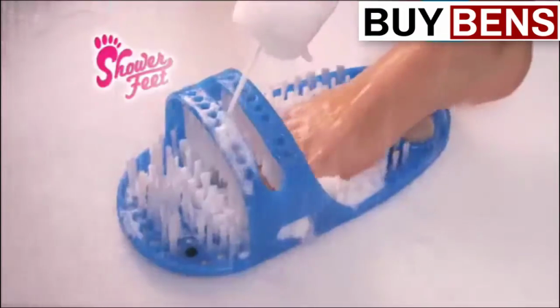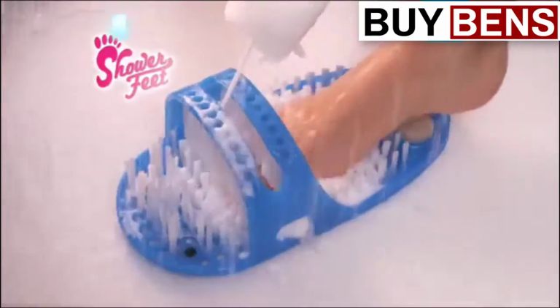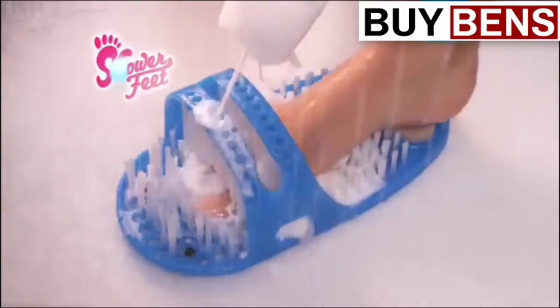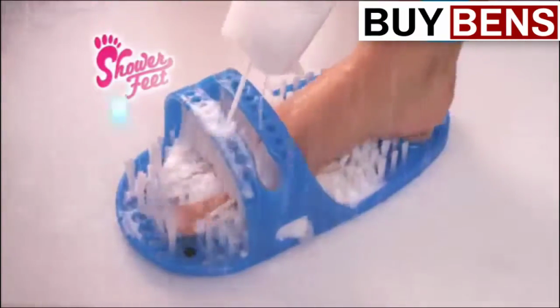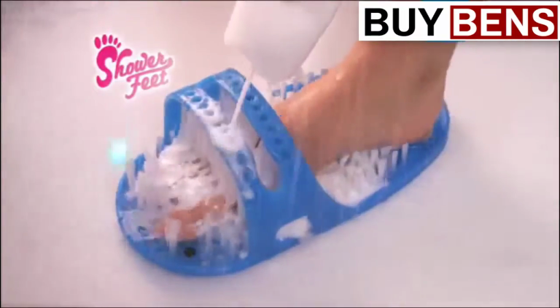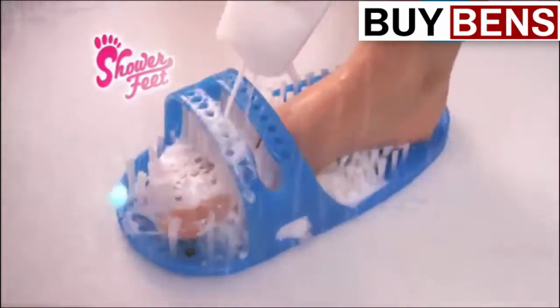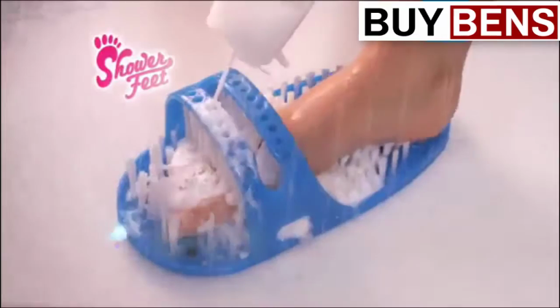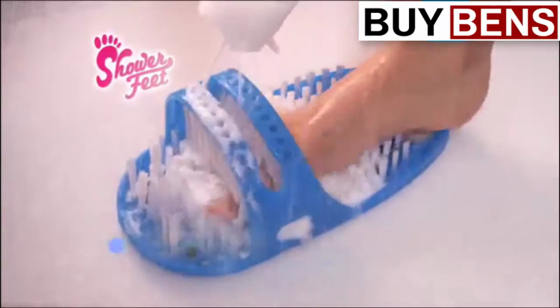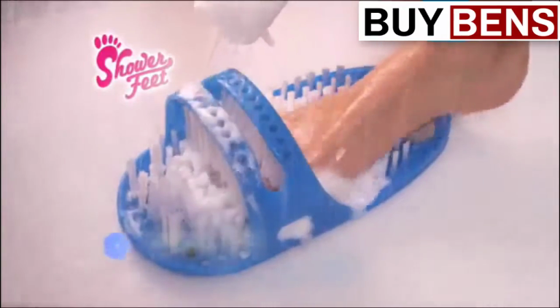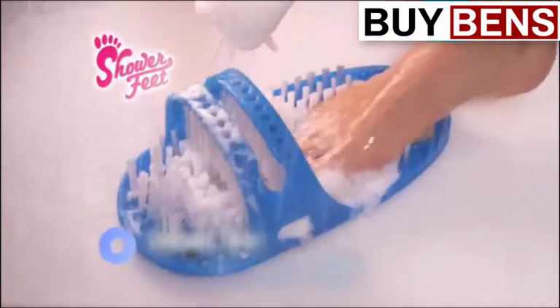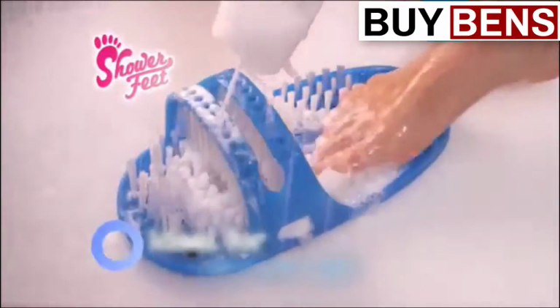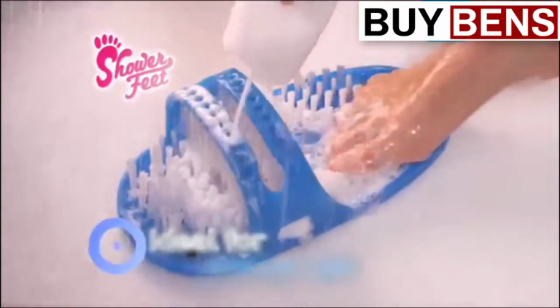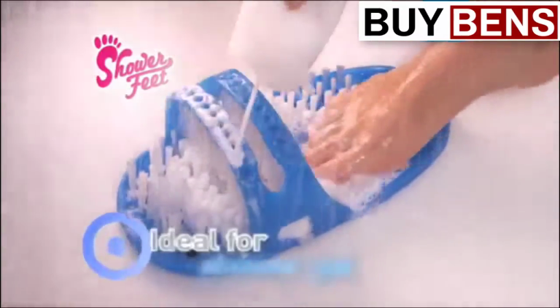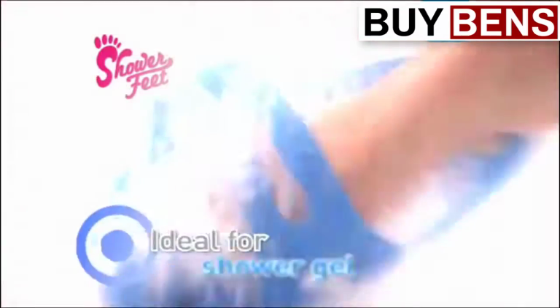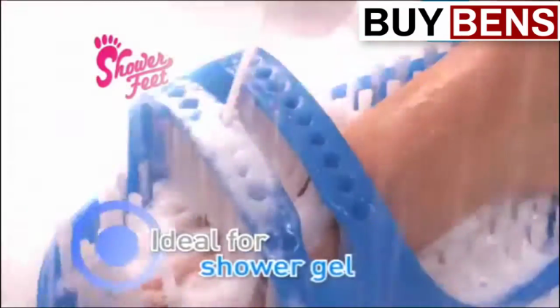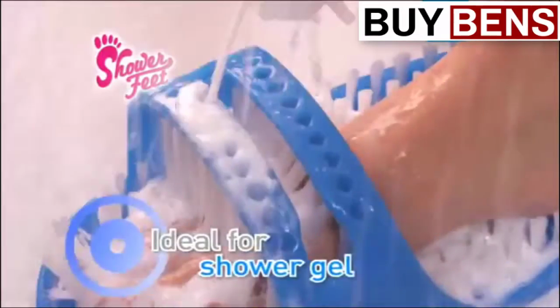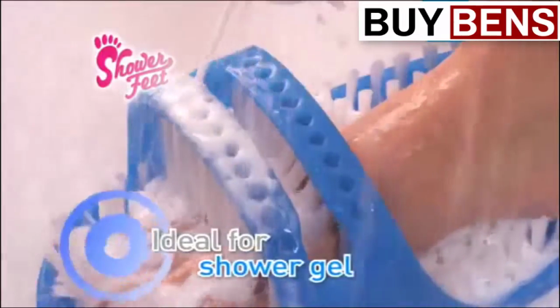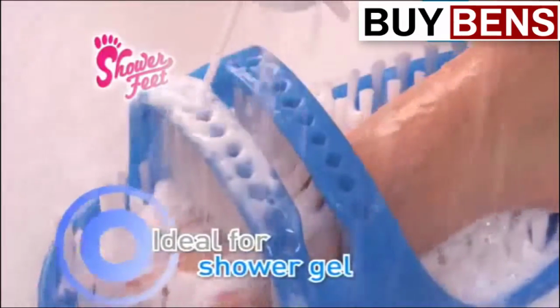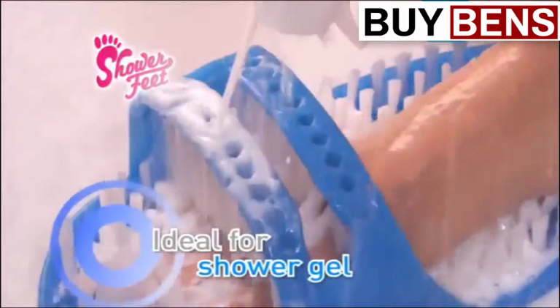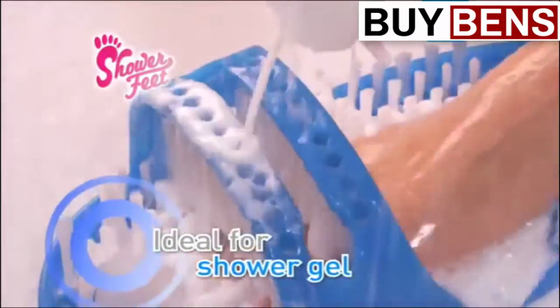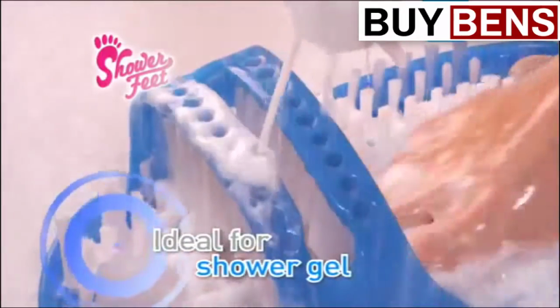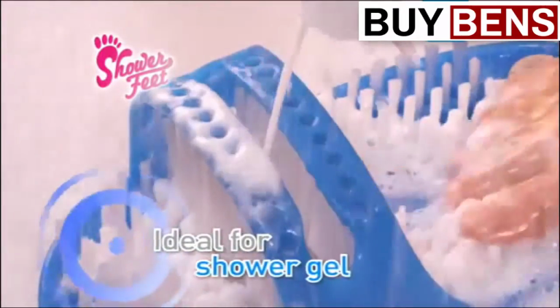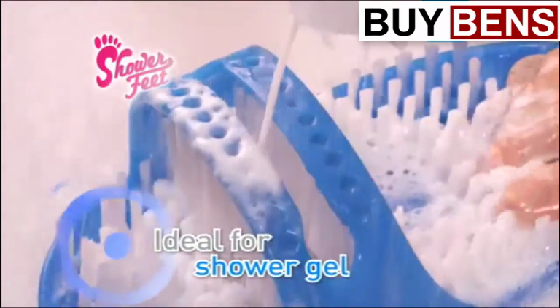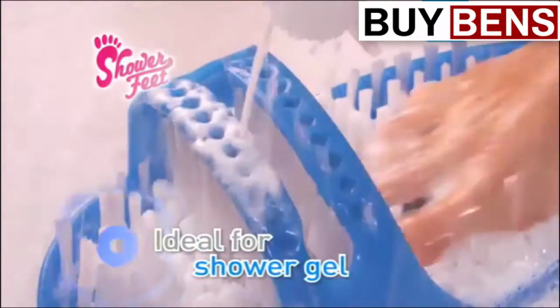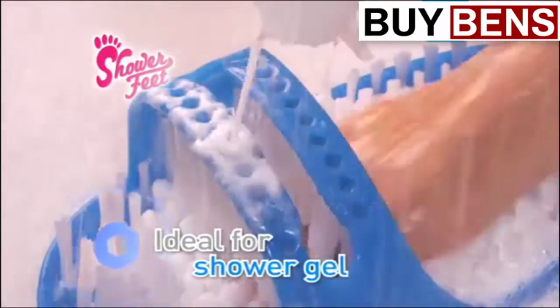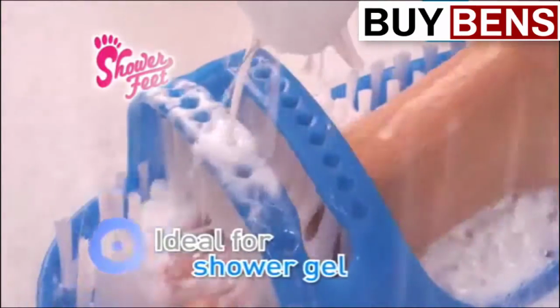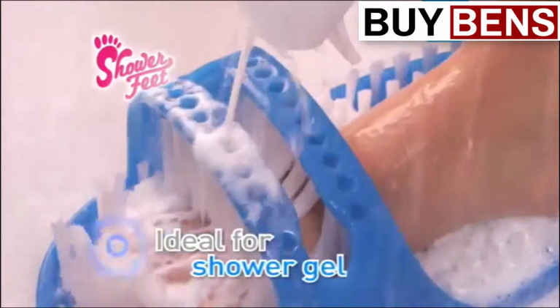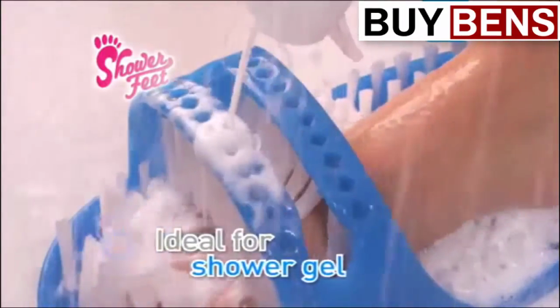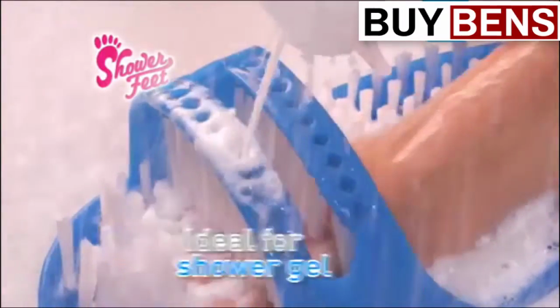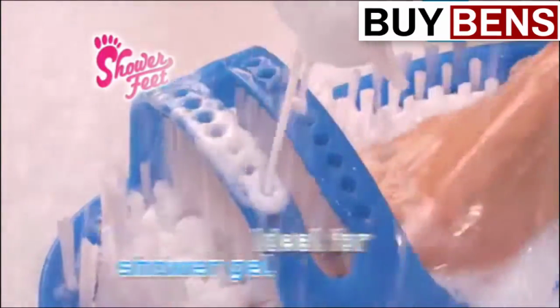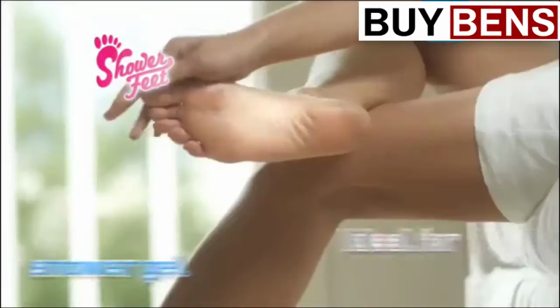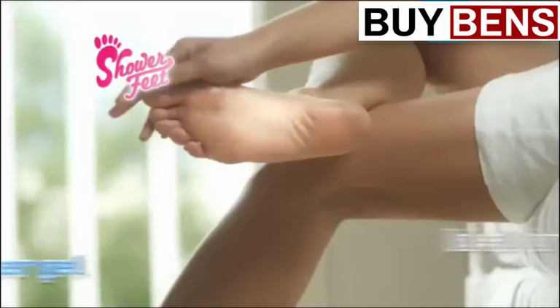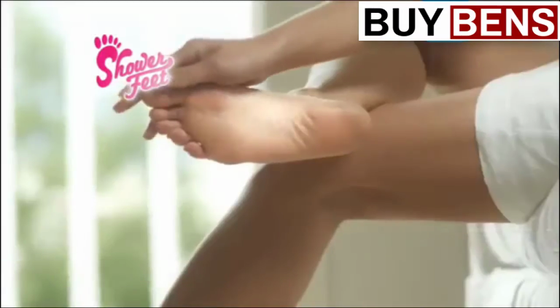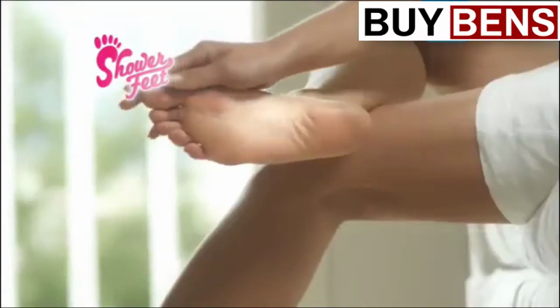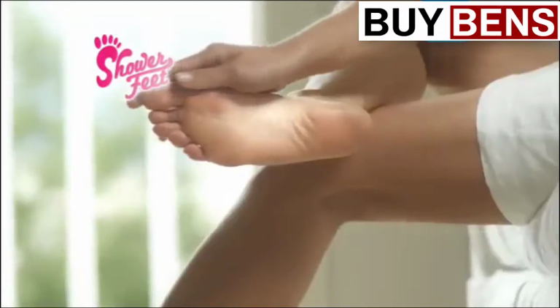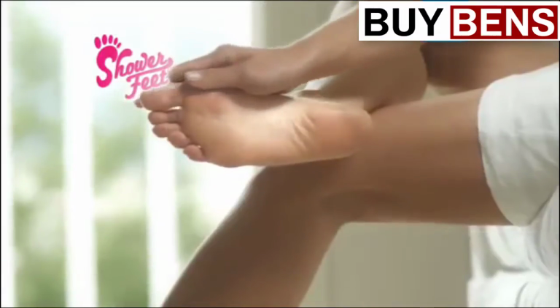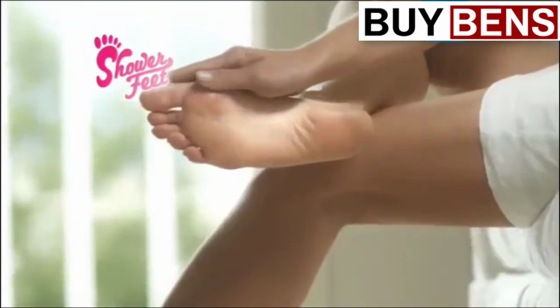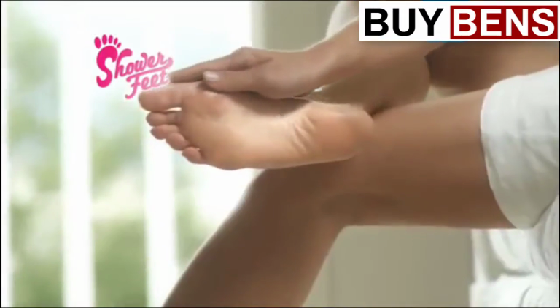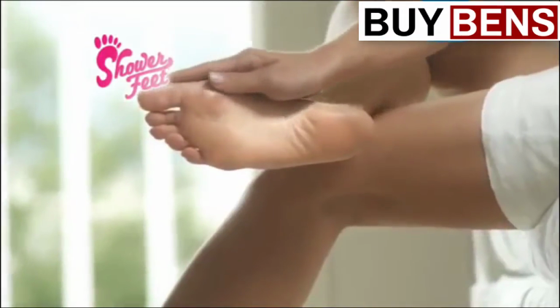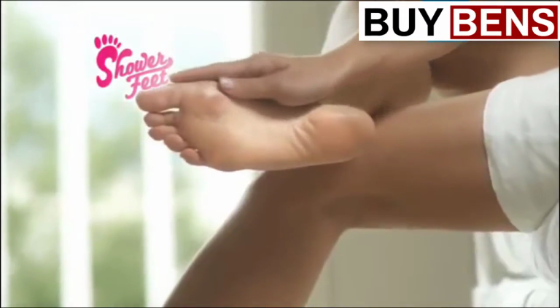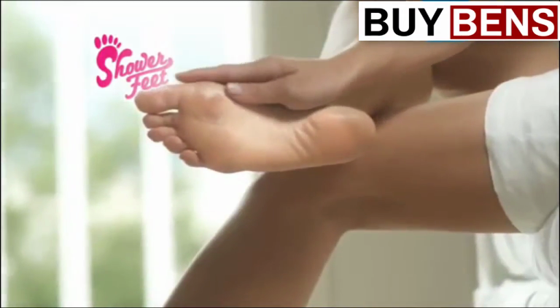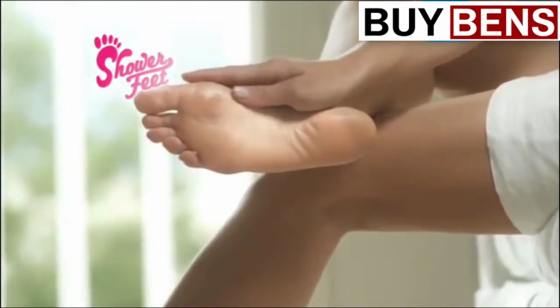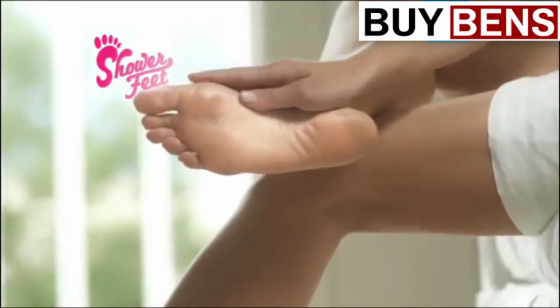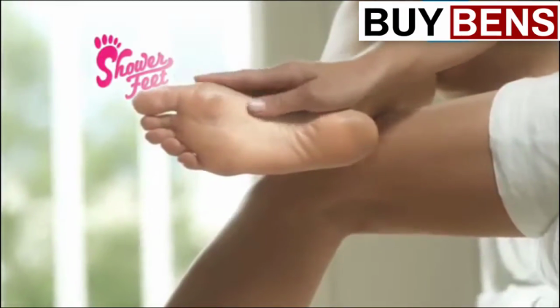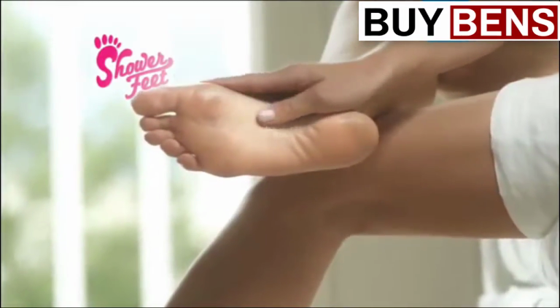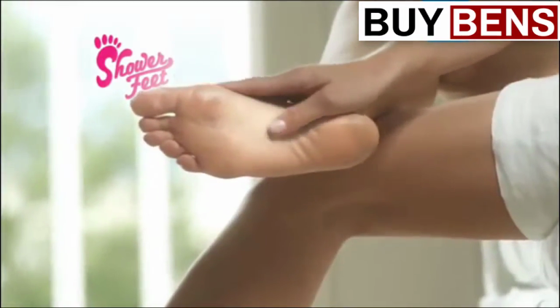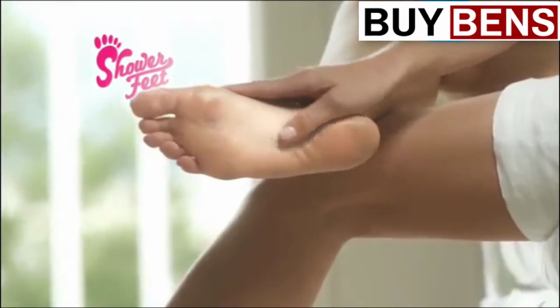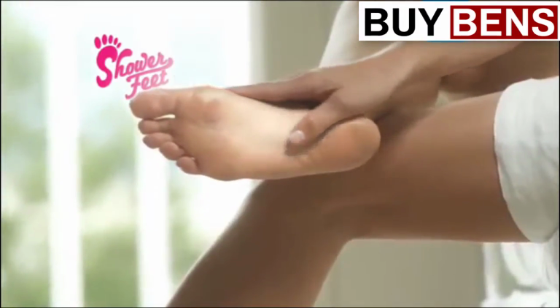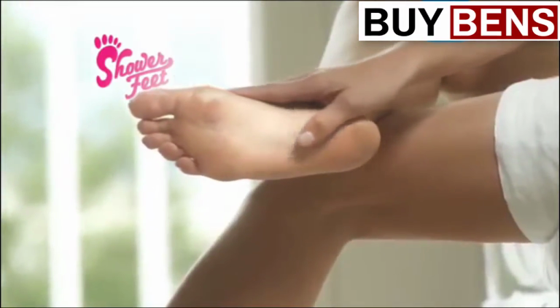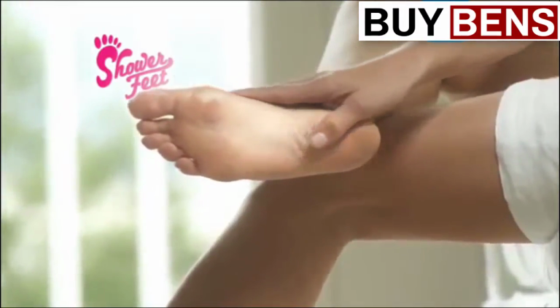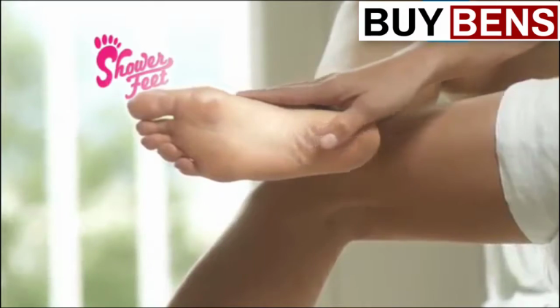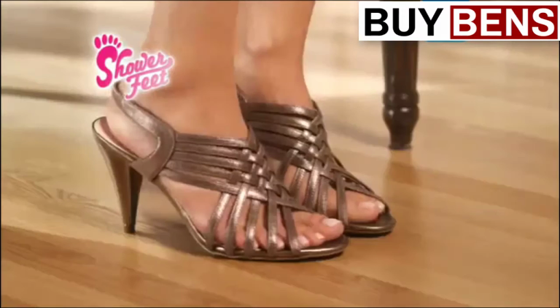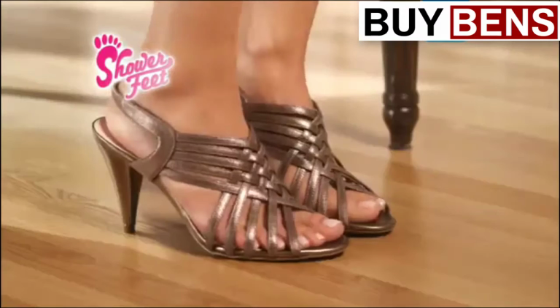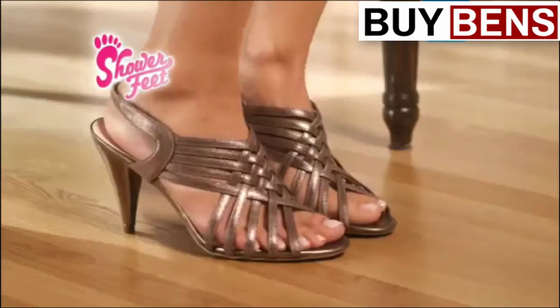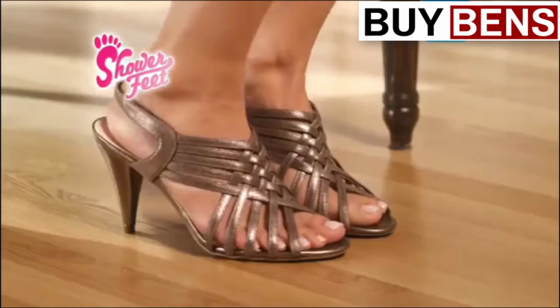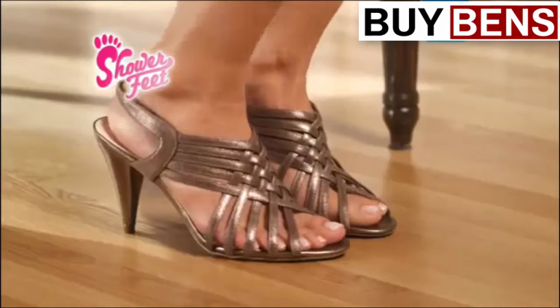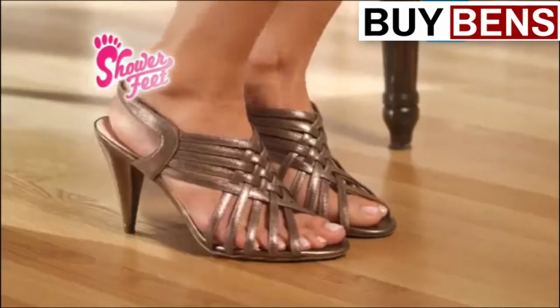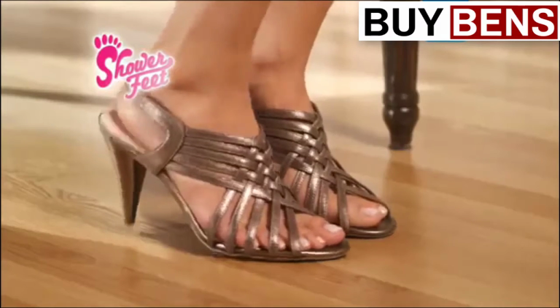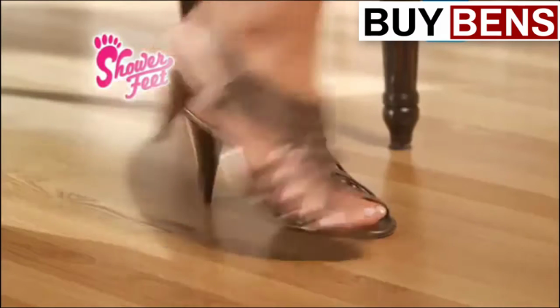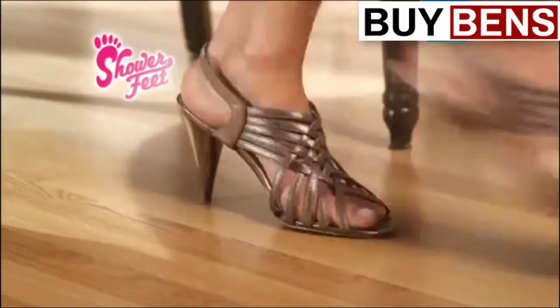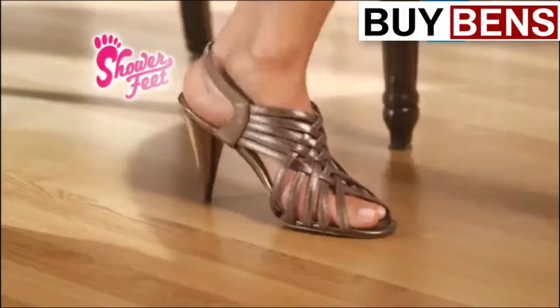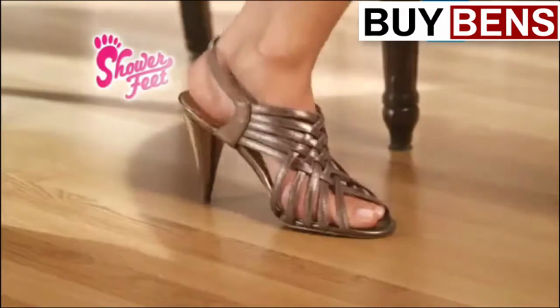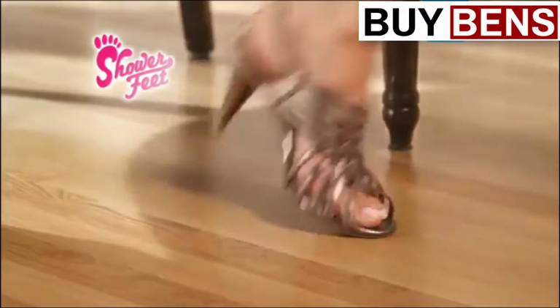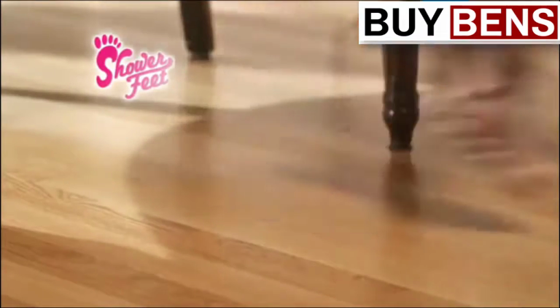Simply pour your favorite bath or shower gel into the specially designed micro holes for gorgeous looking feet you'll be proud of. Step out in style.